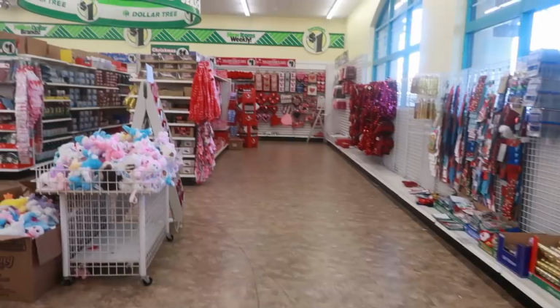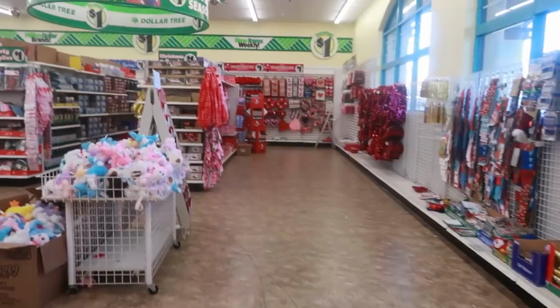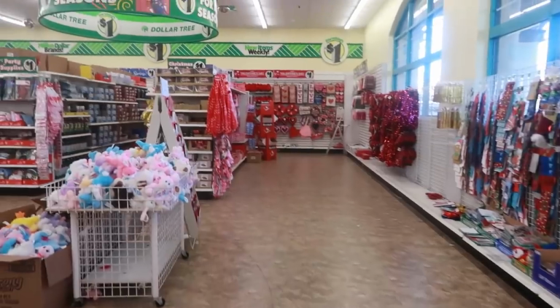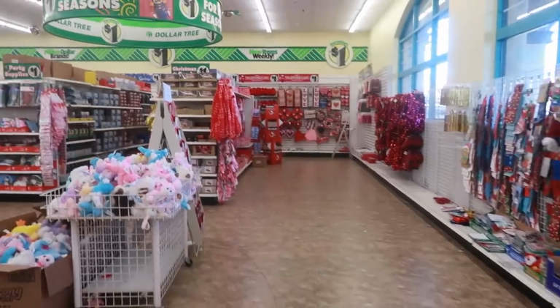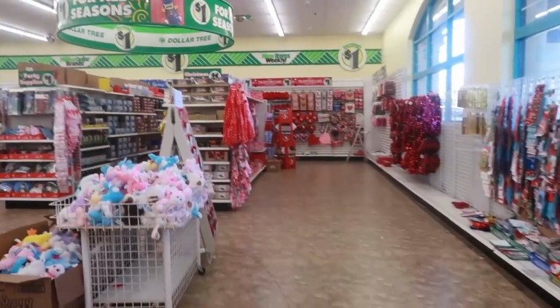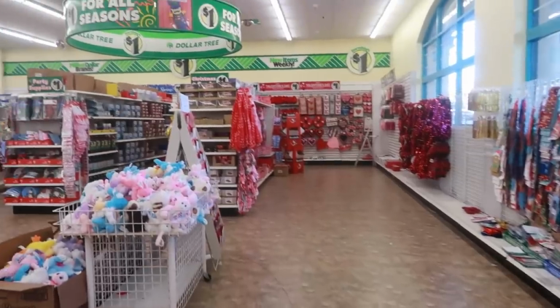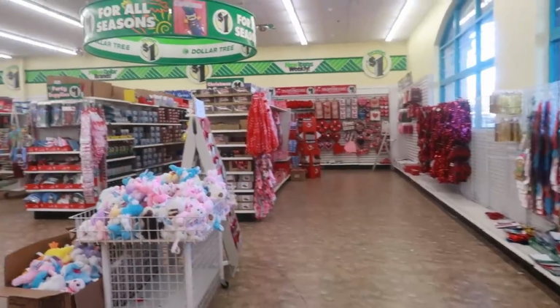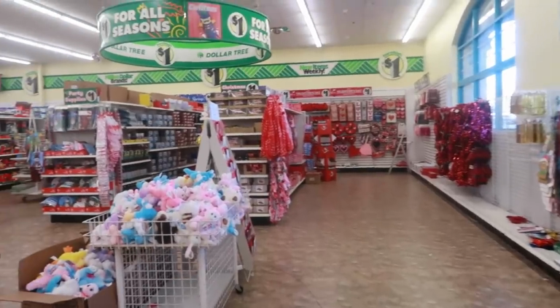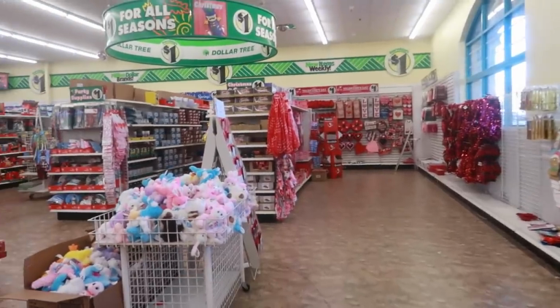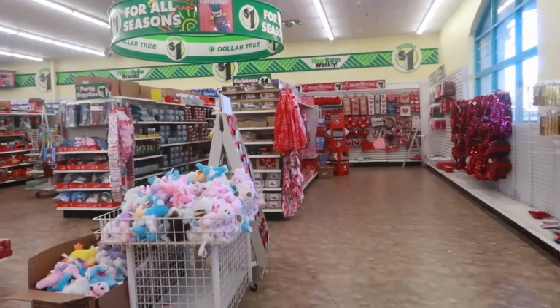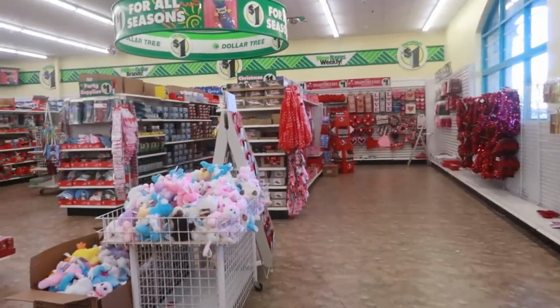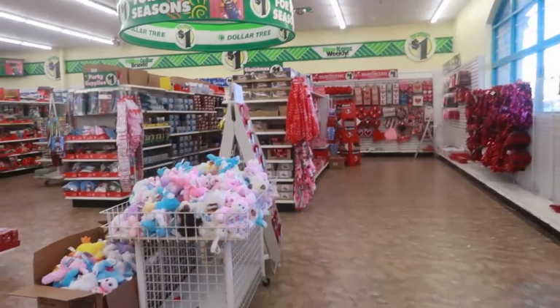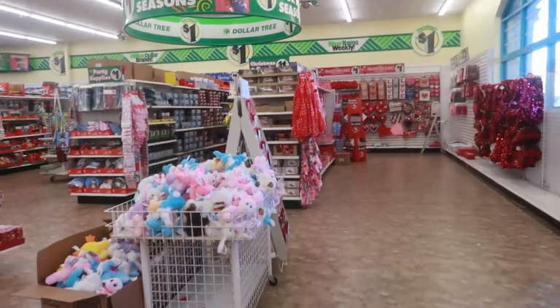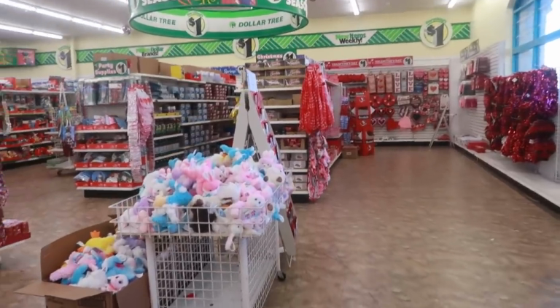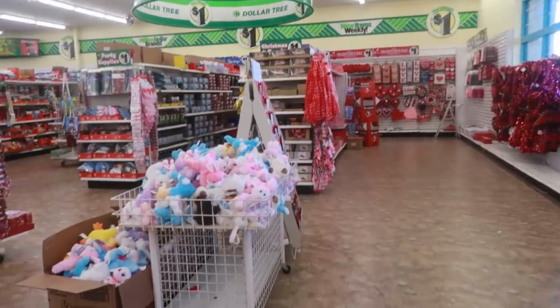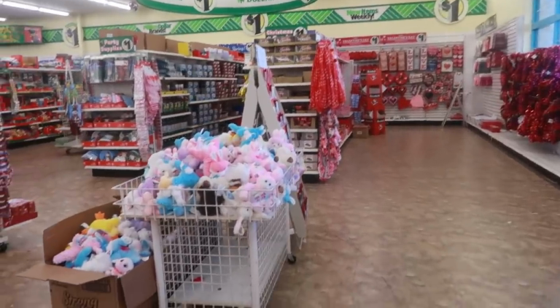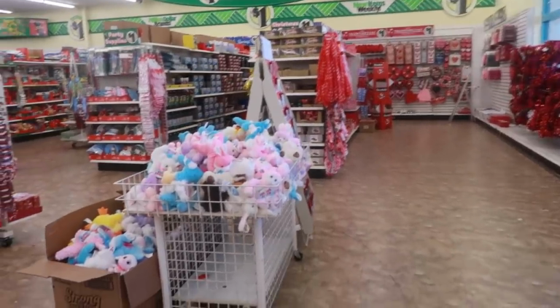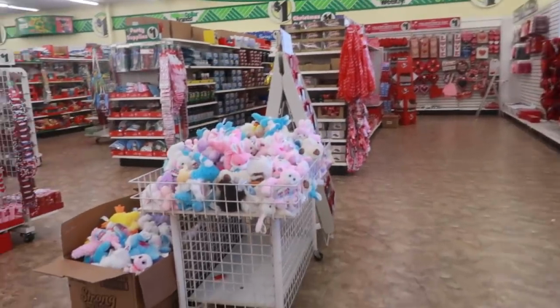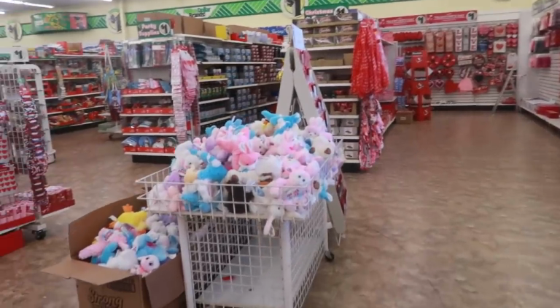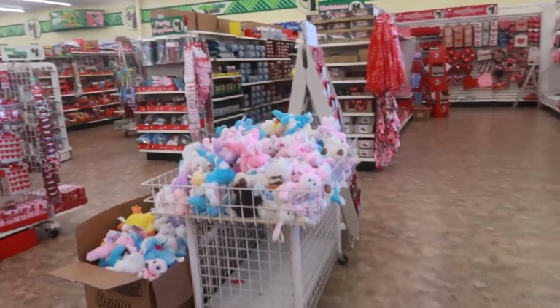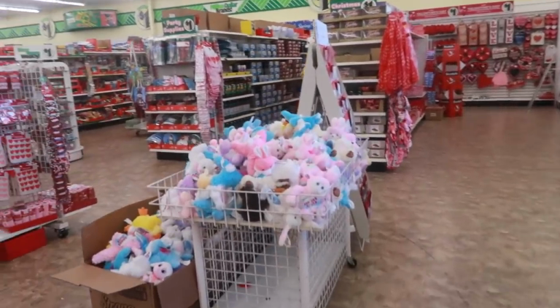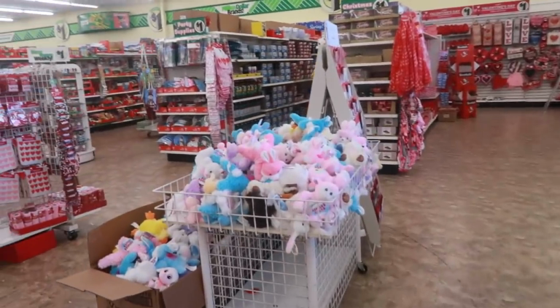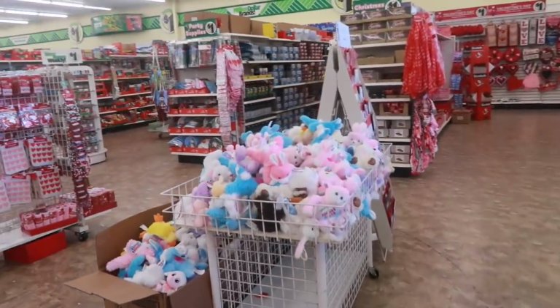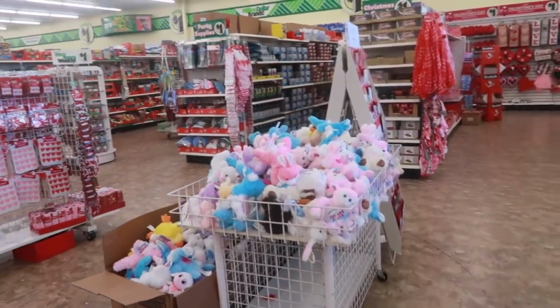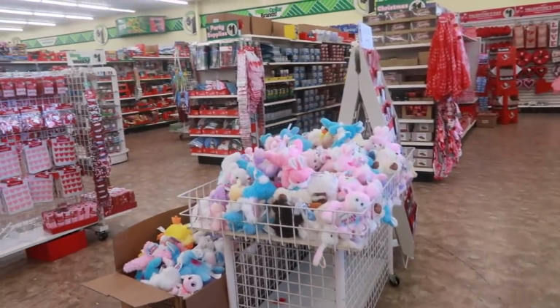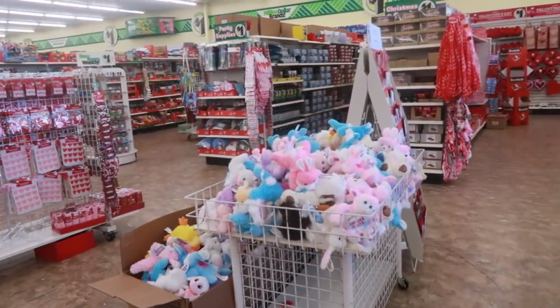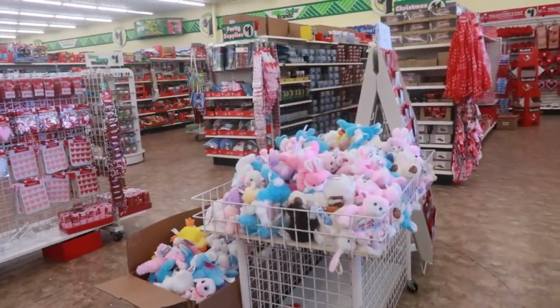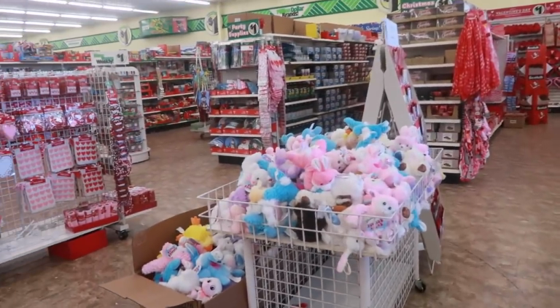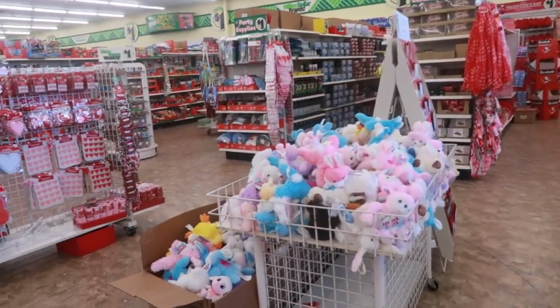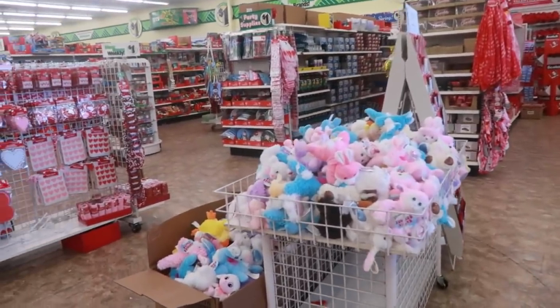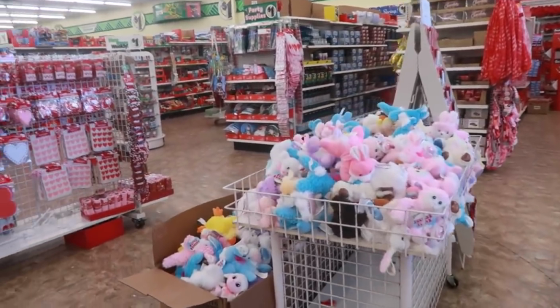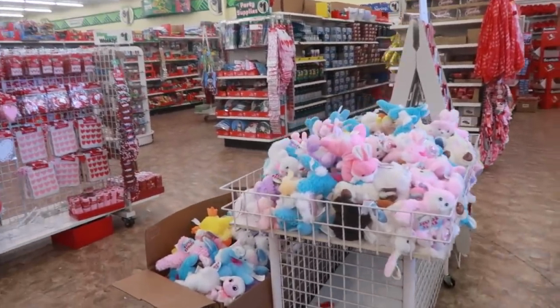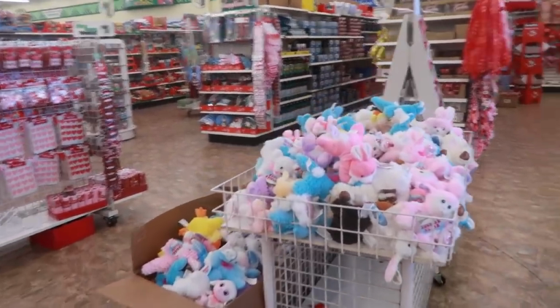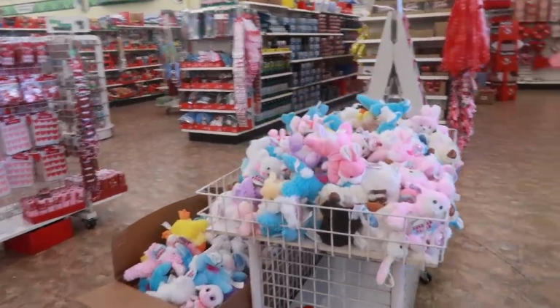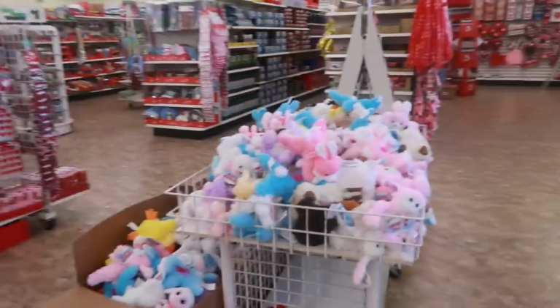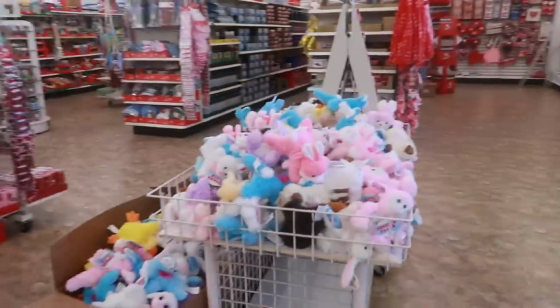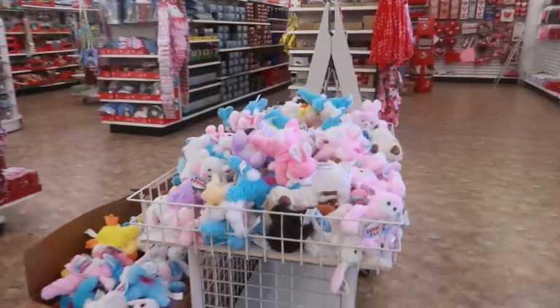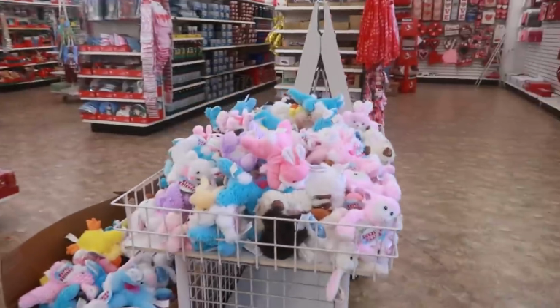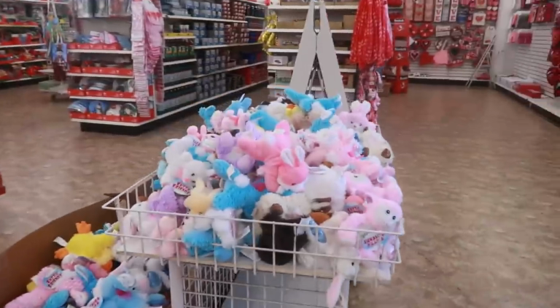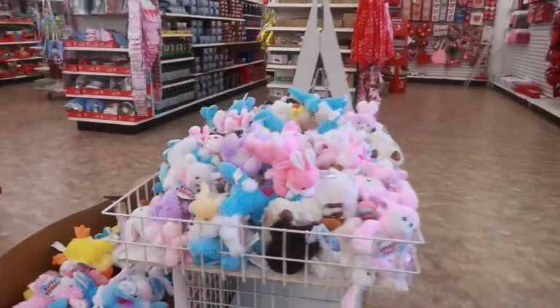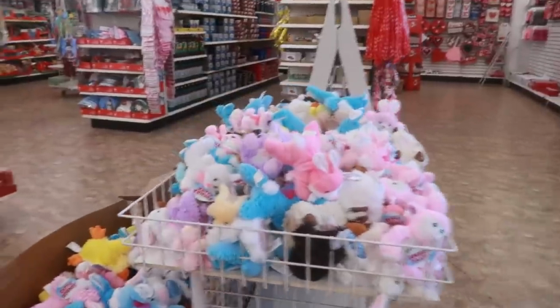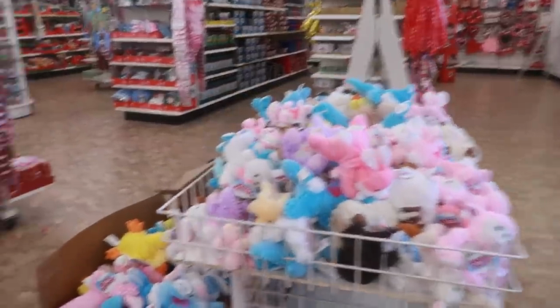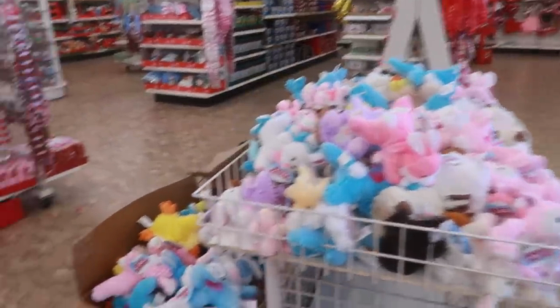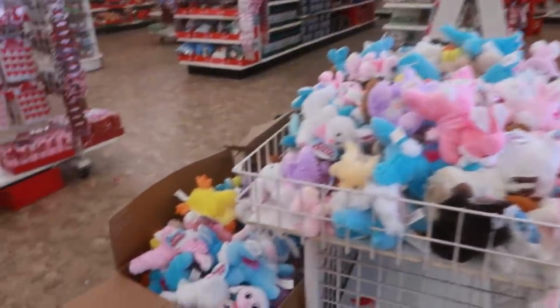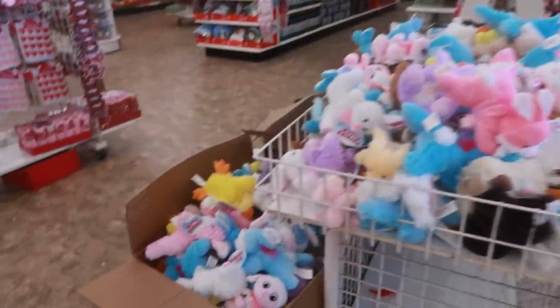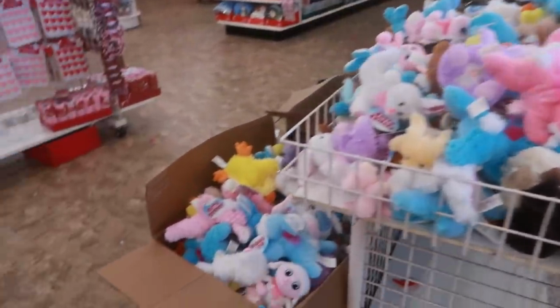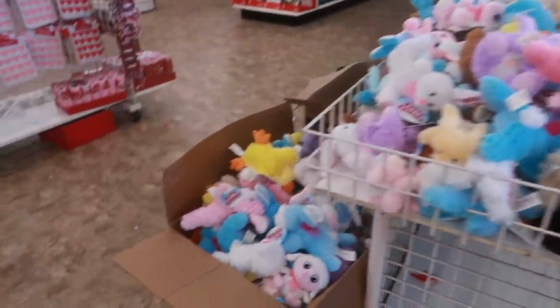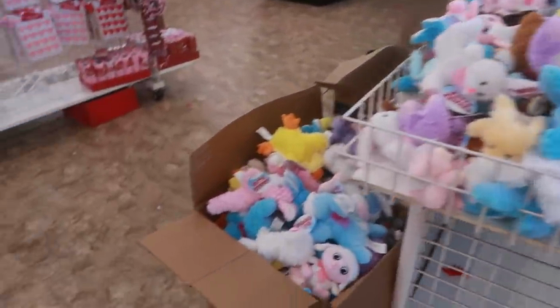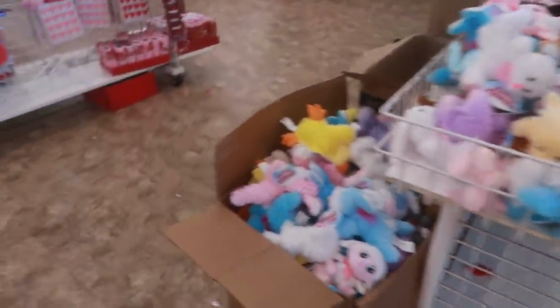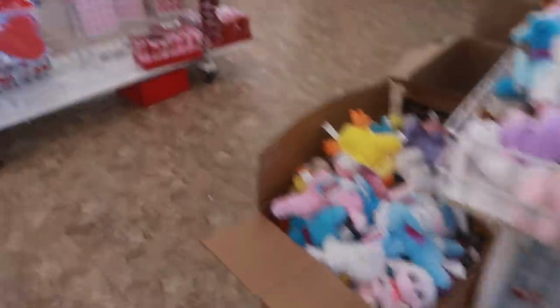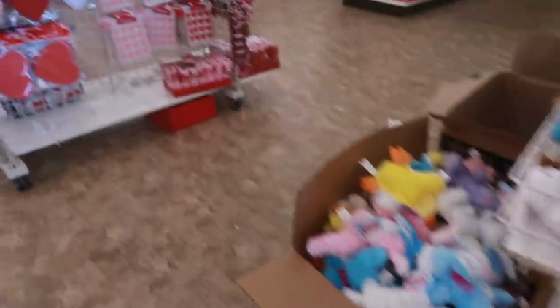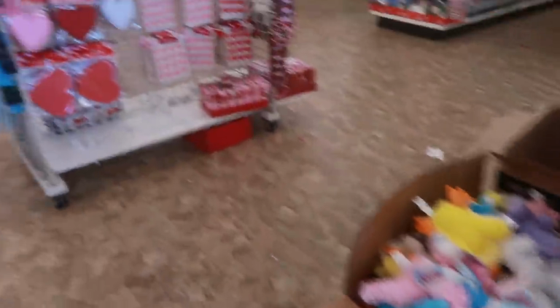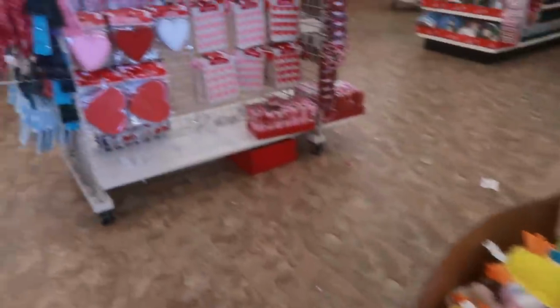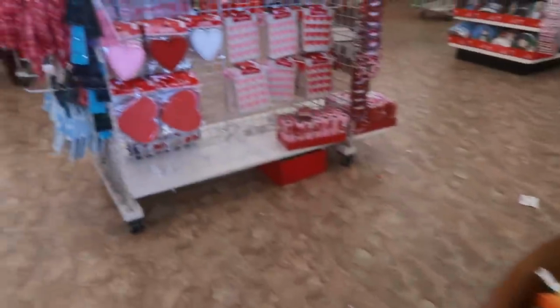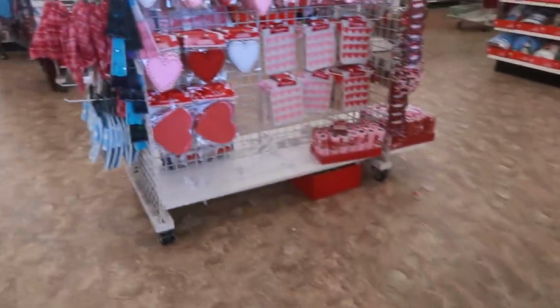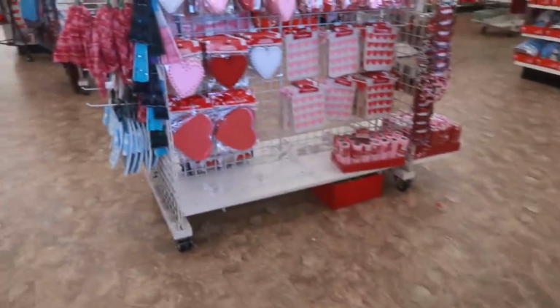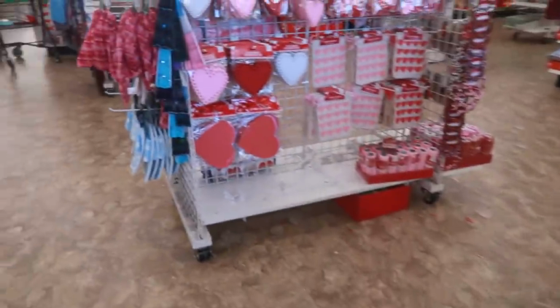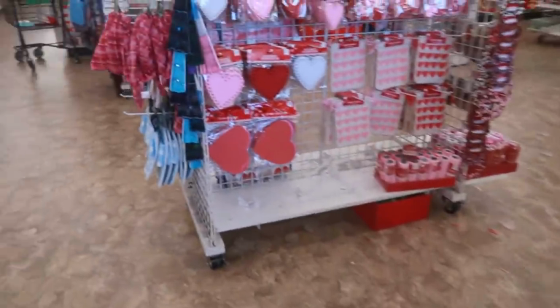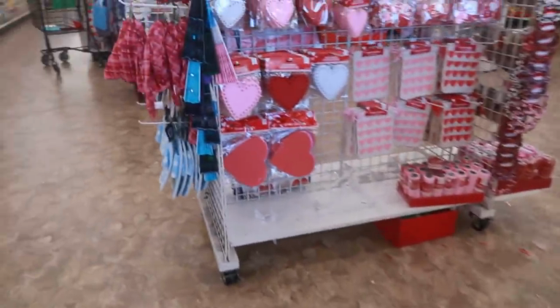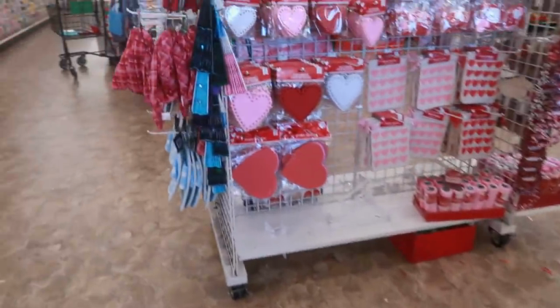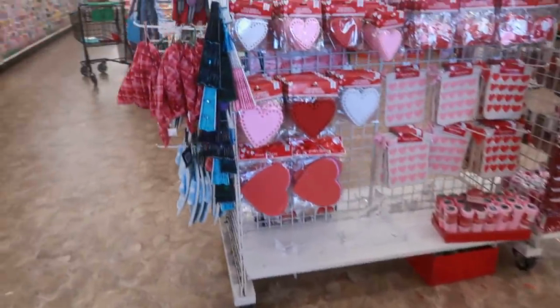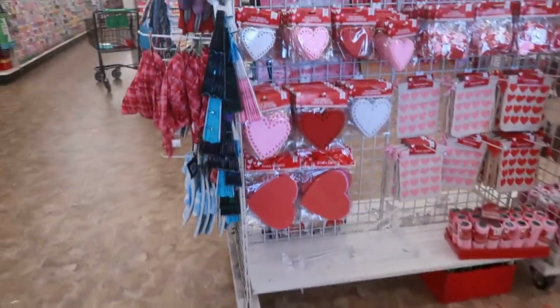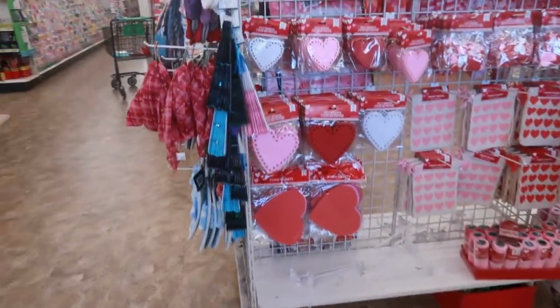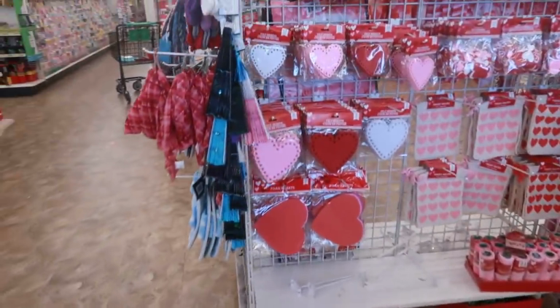Hey my pretties, welcome back. I just walked inside of another Dollar Tree and we're going to walk around and see what they have today.